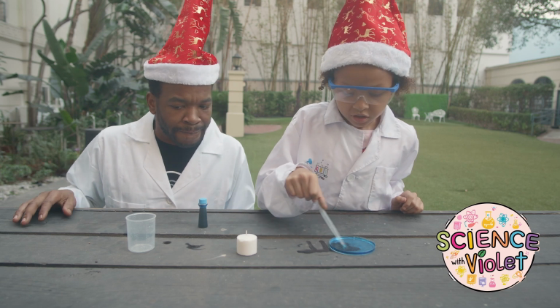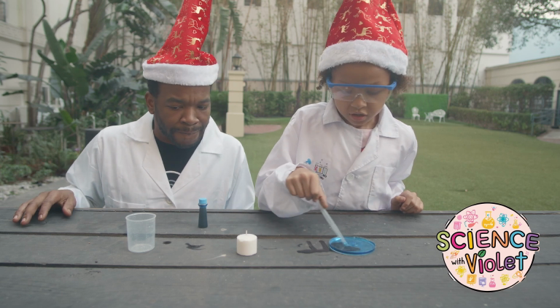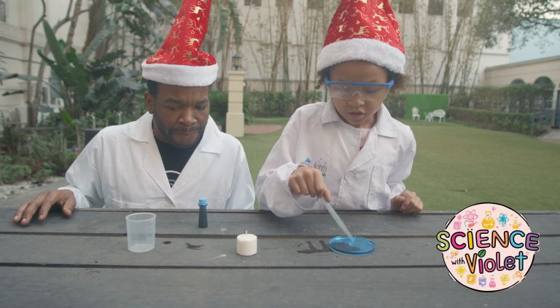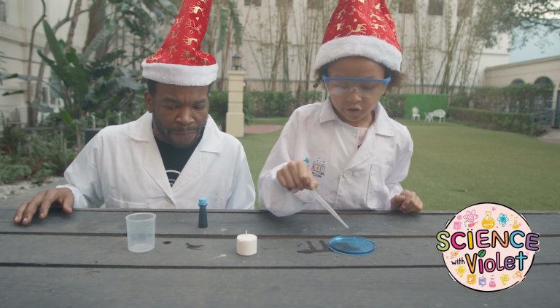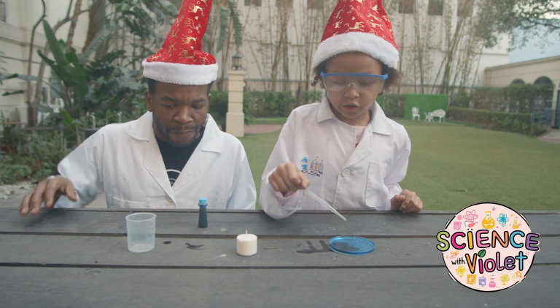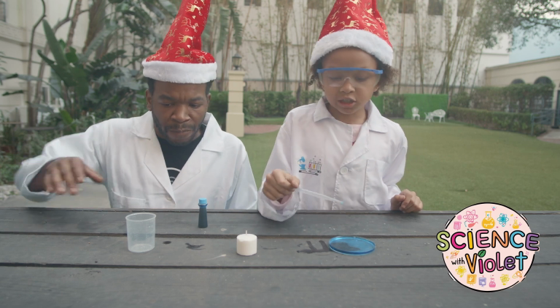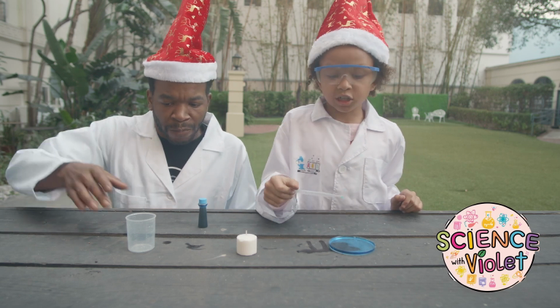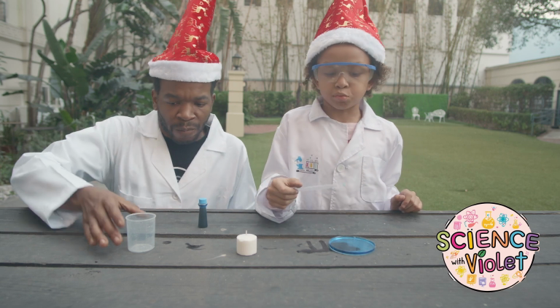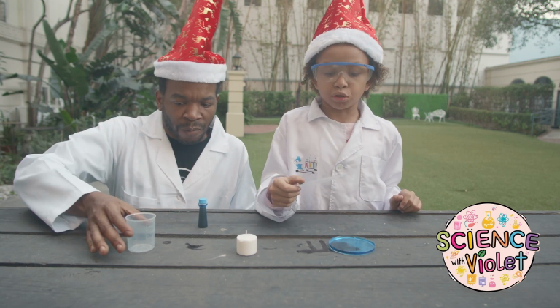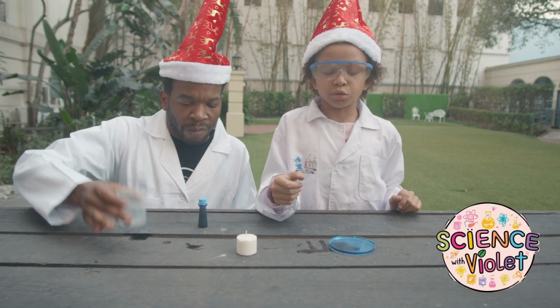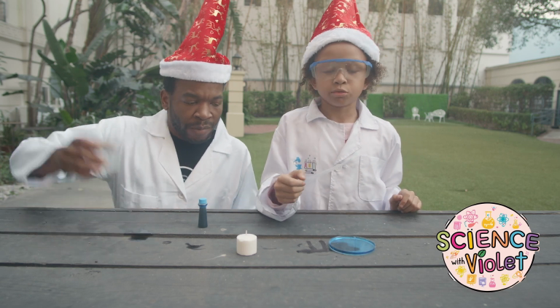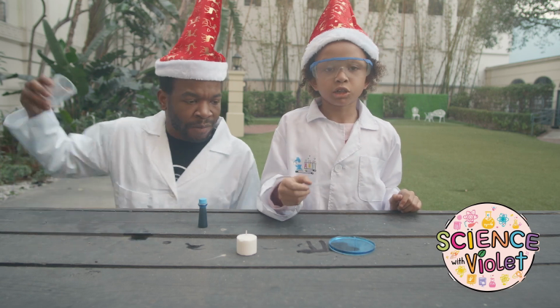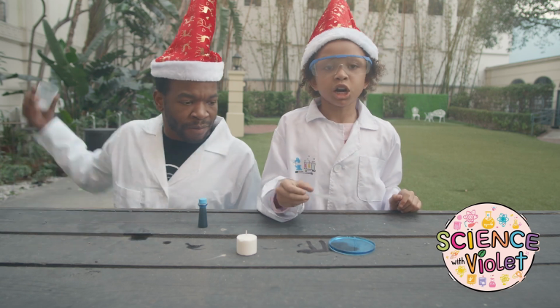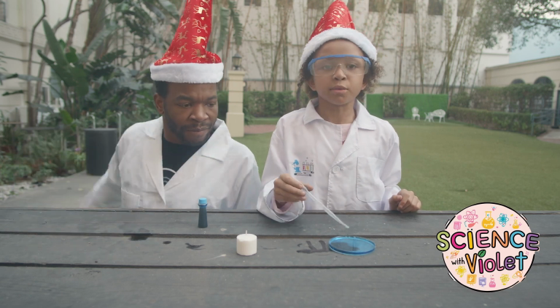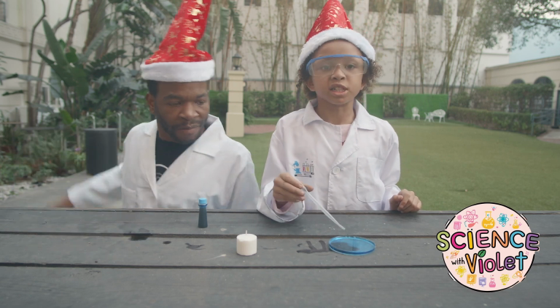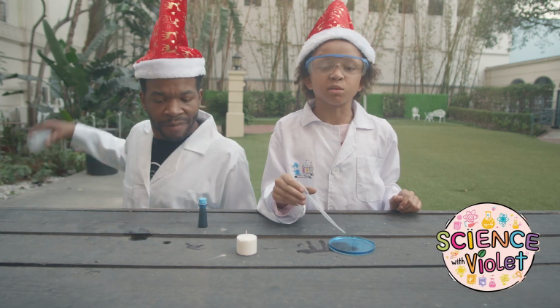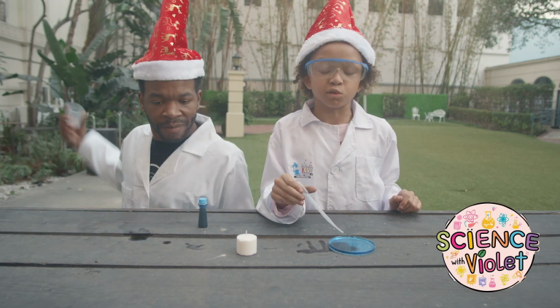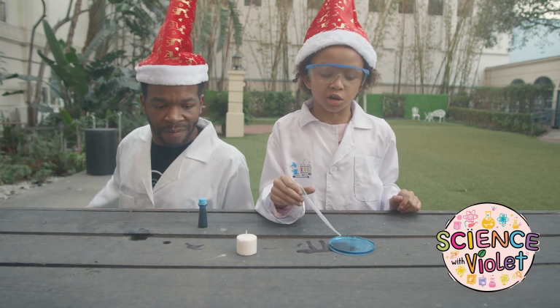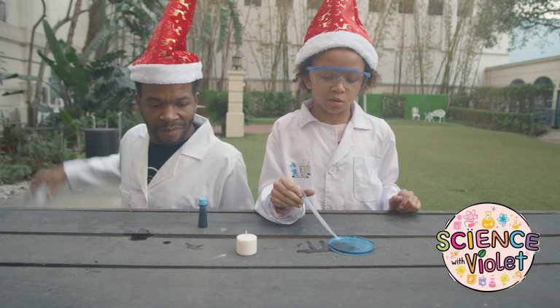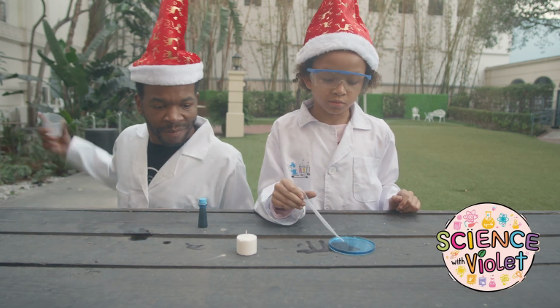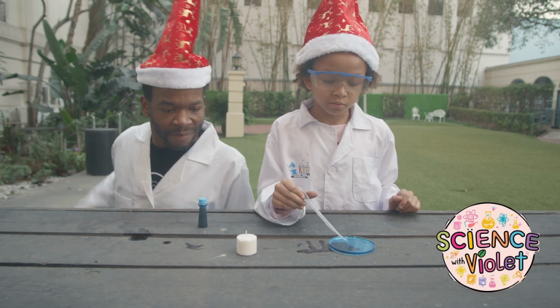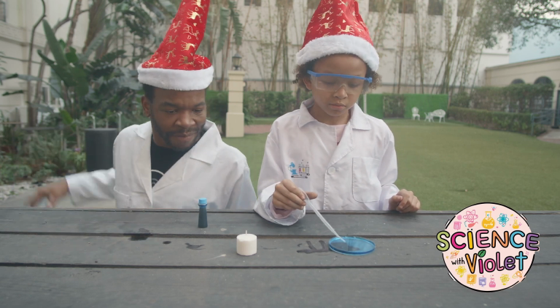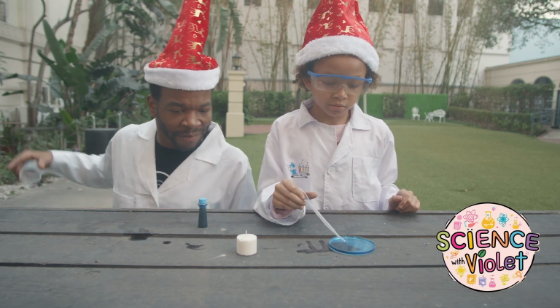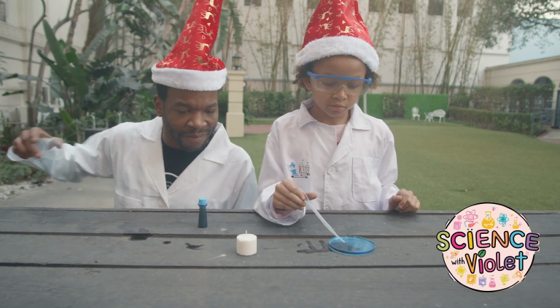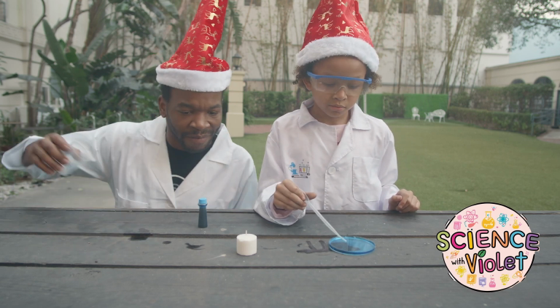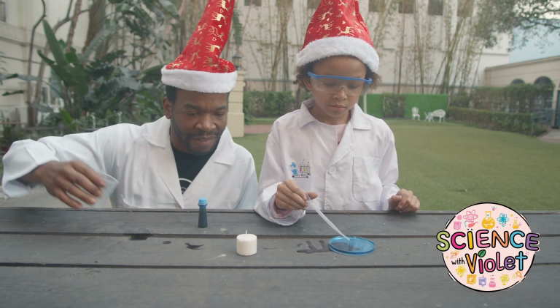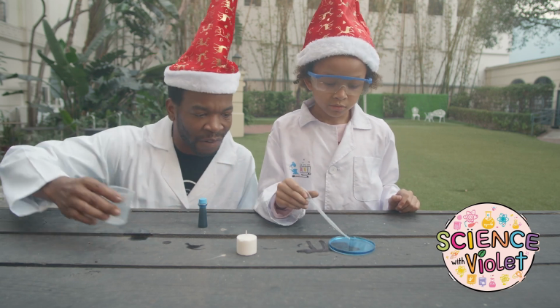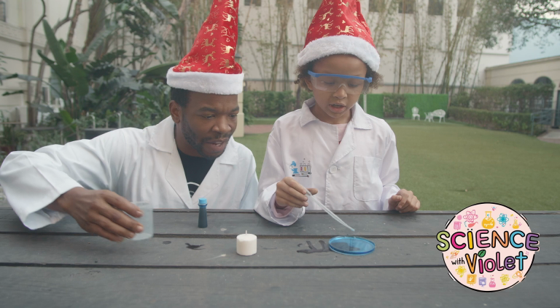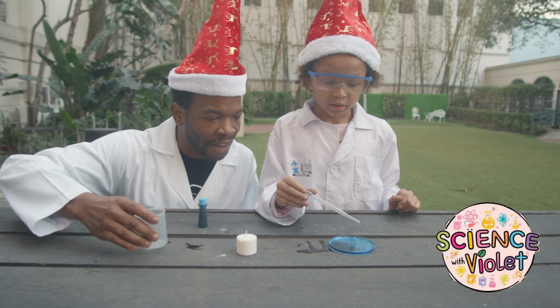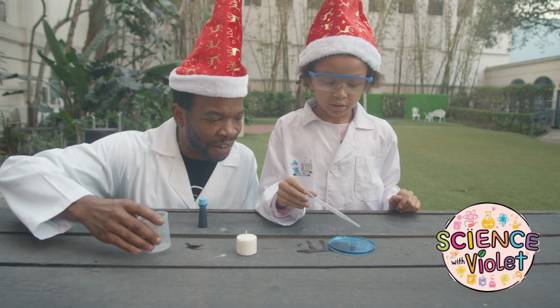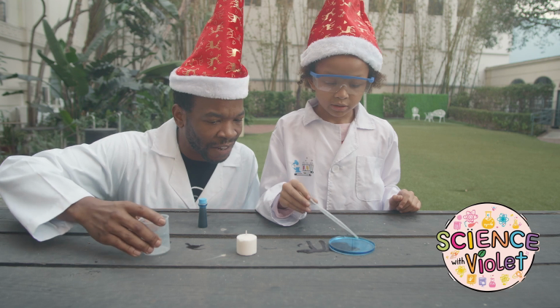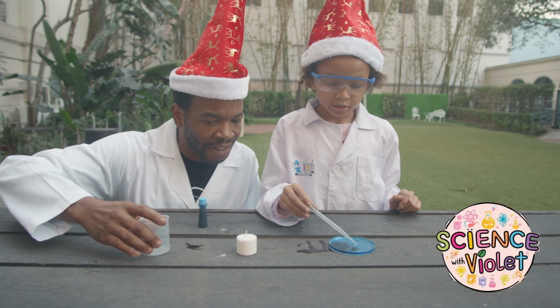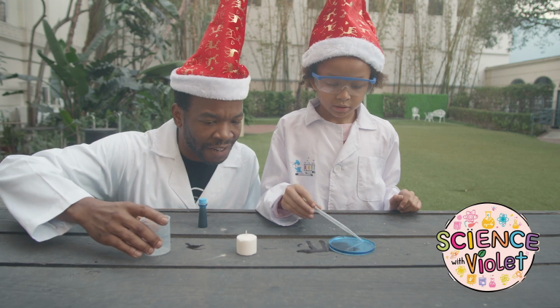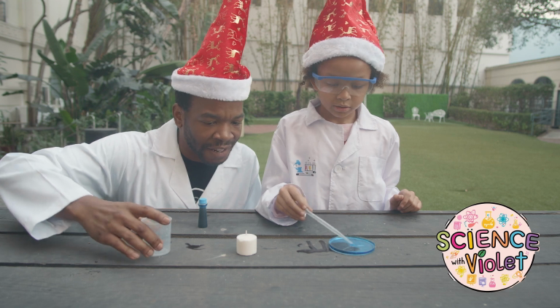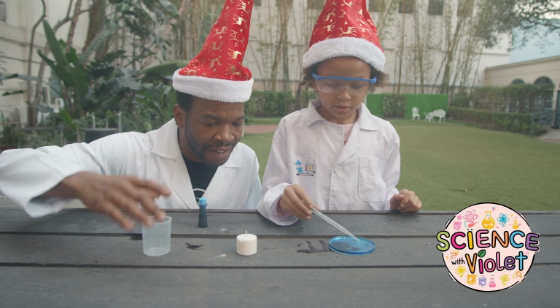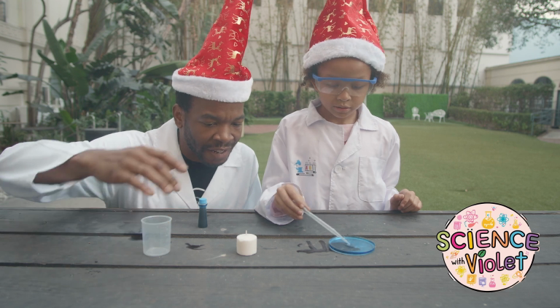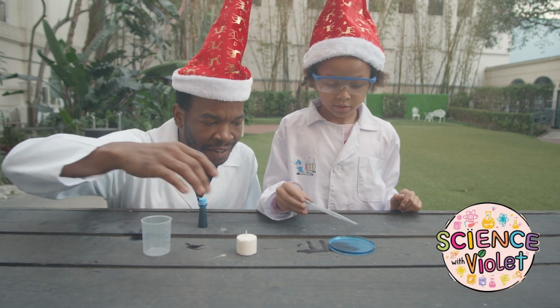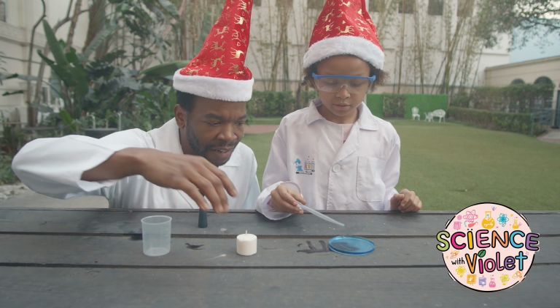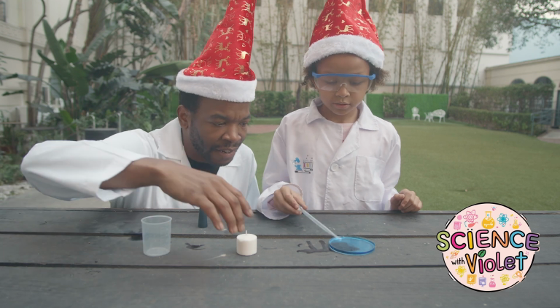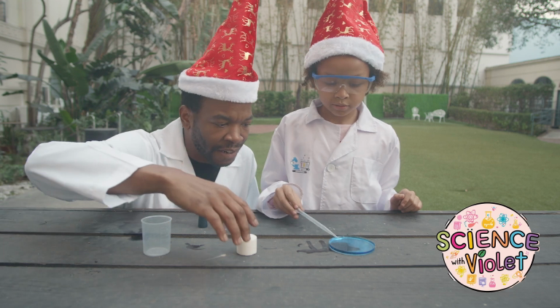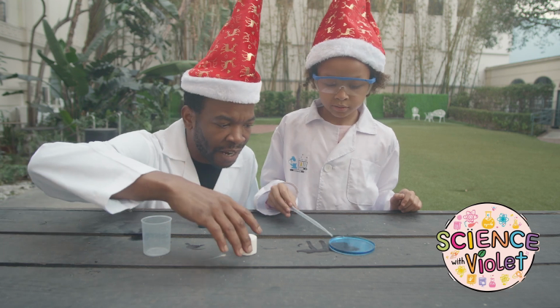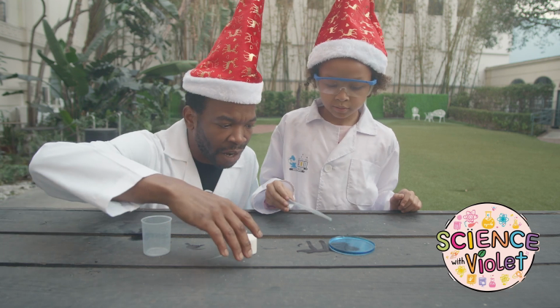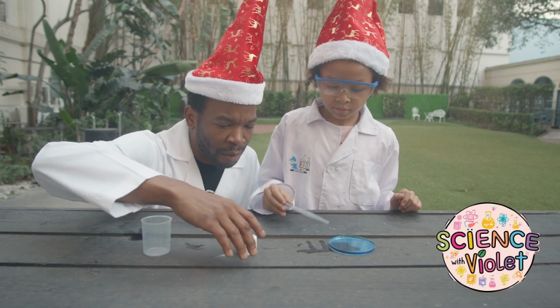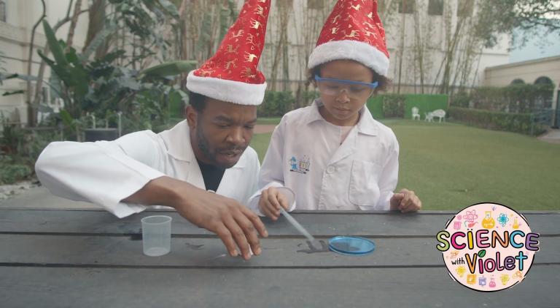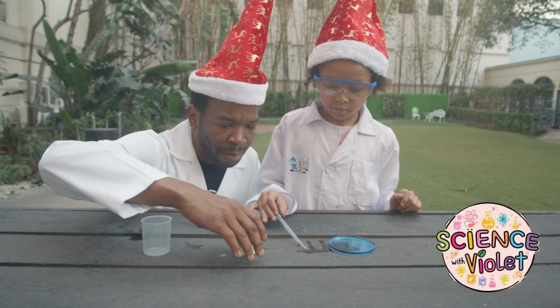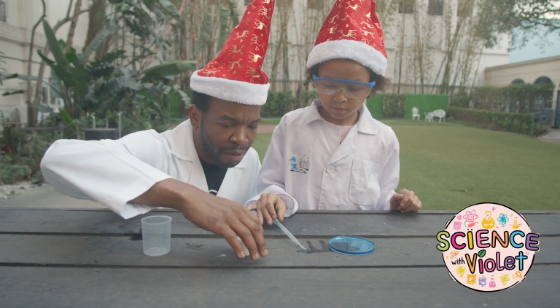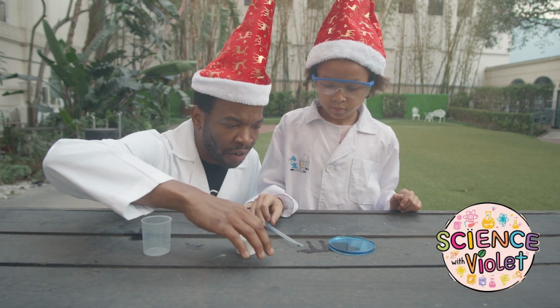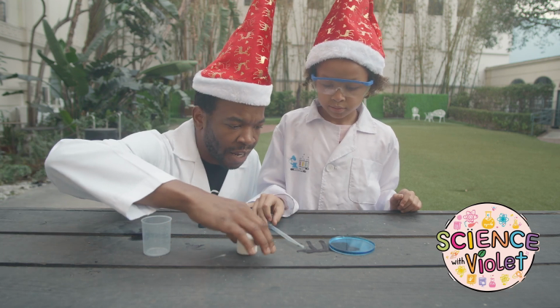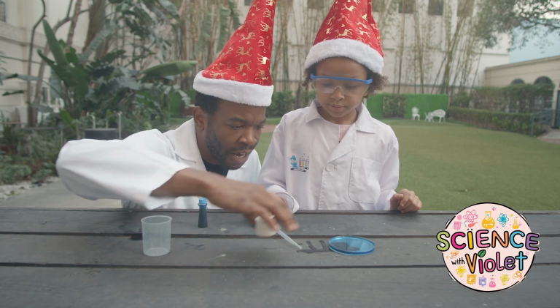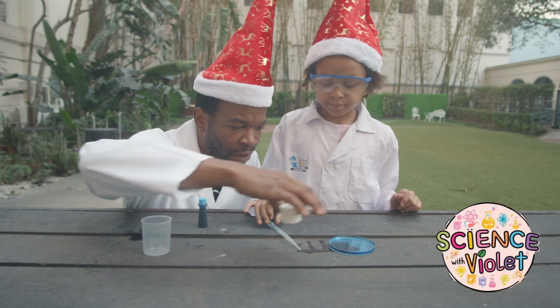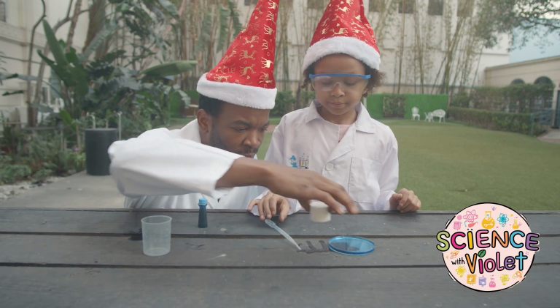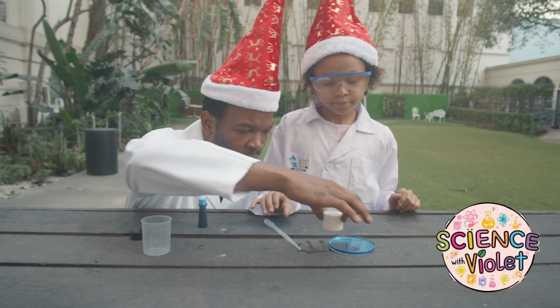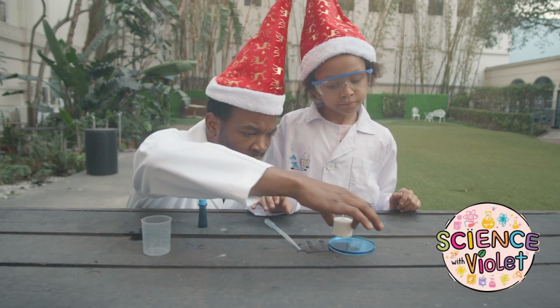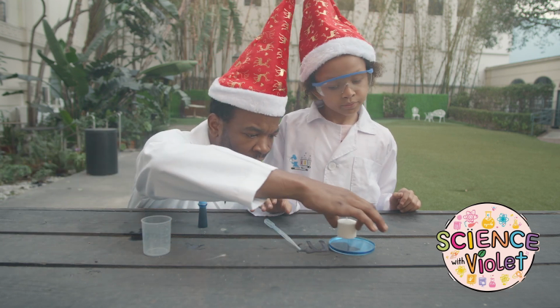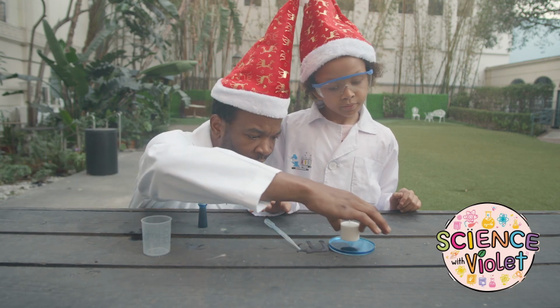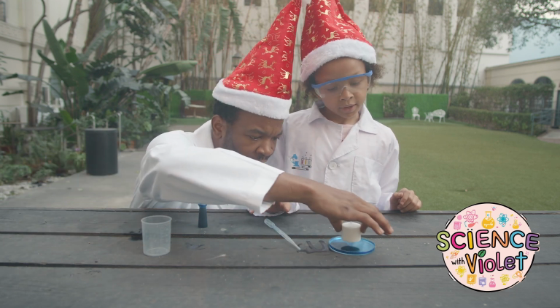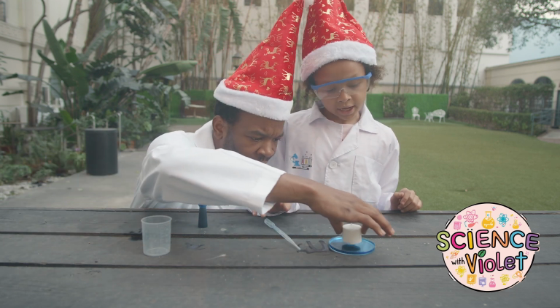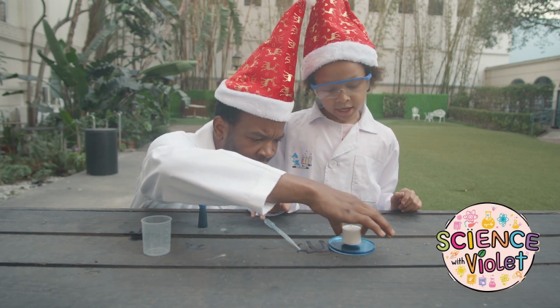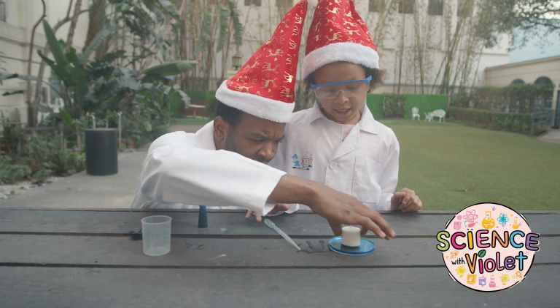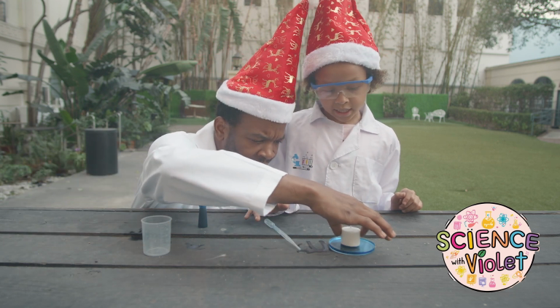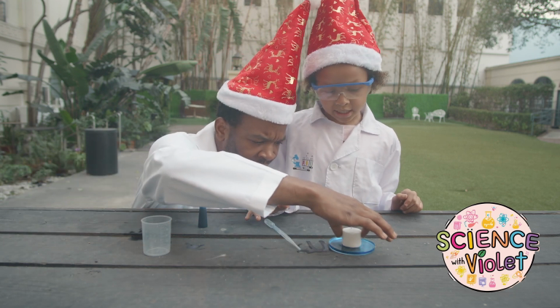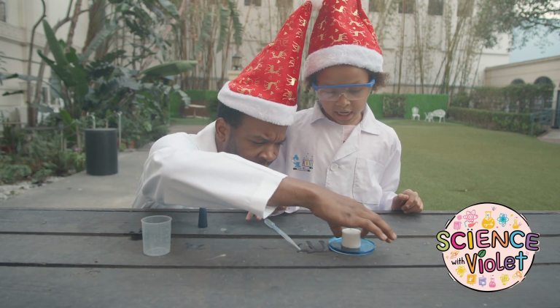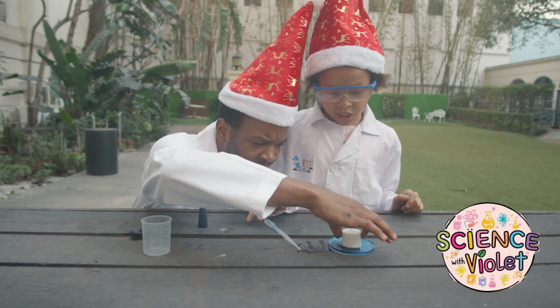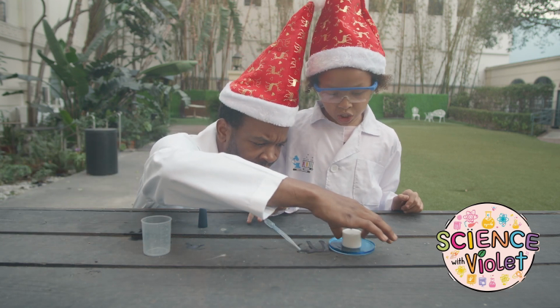Do you guys like blue? Comment down below. Now we're going to put our candles on the center.